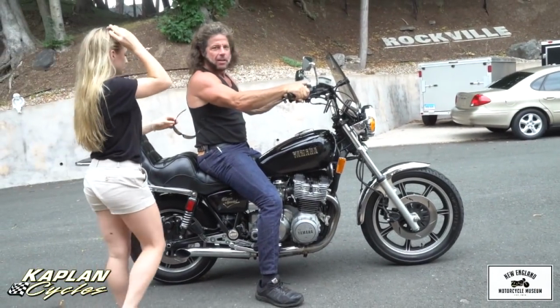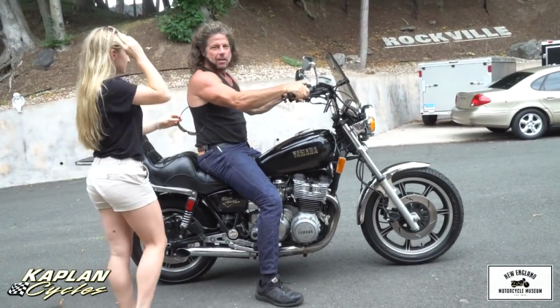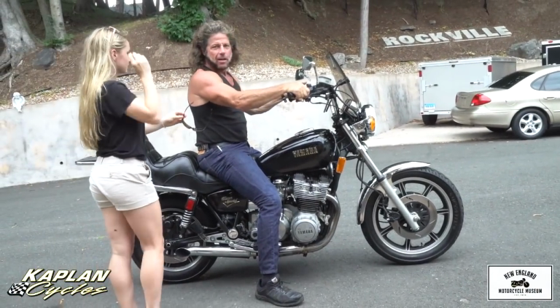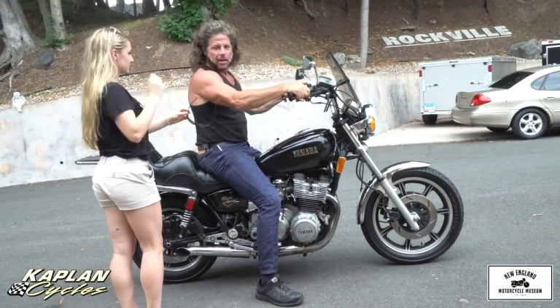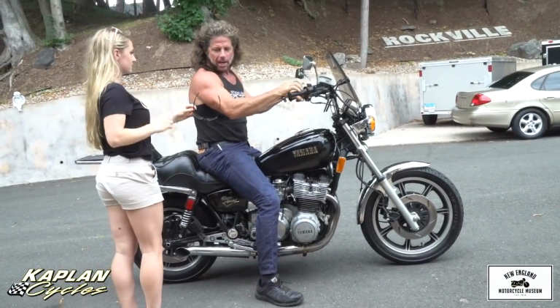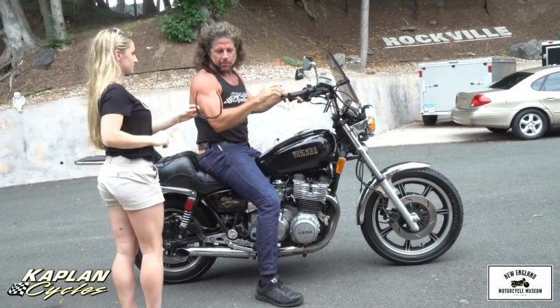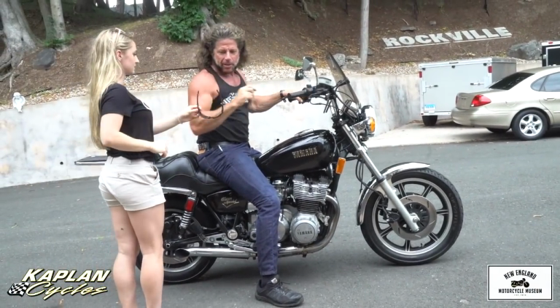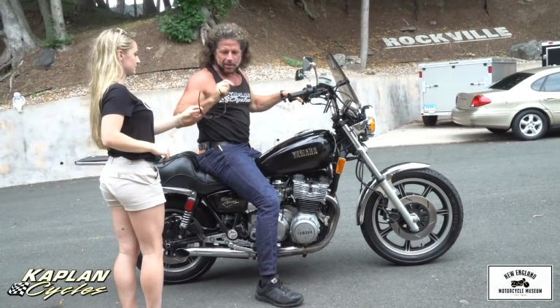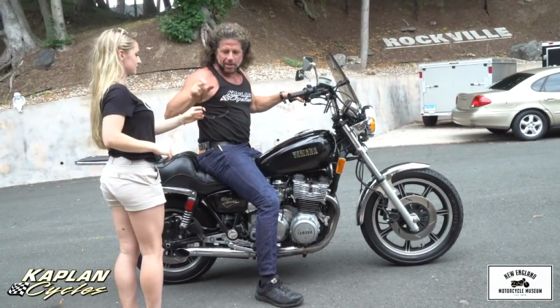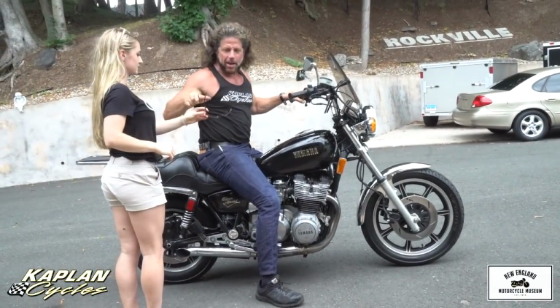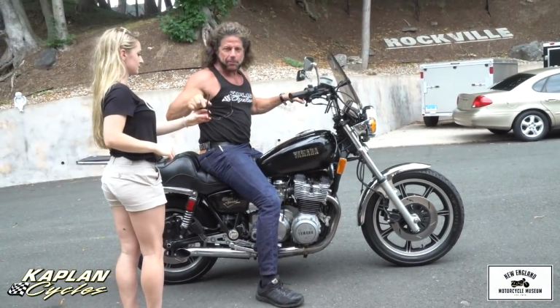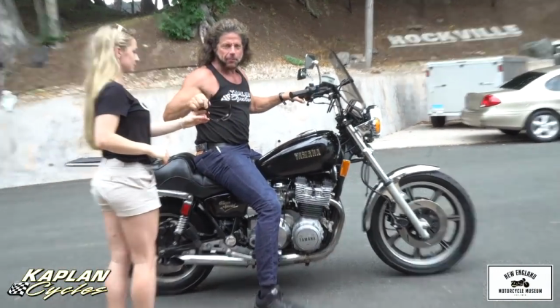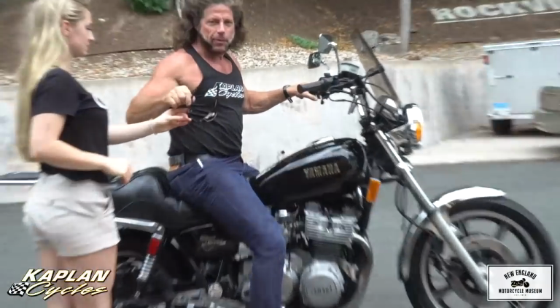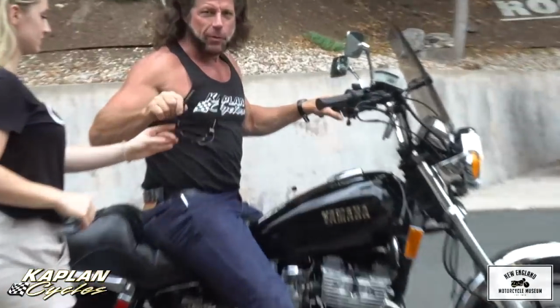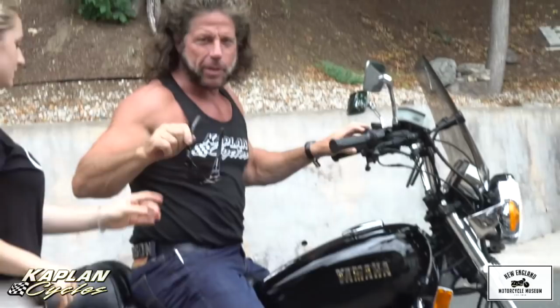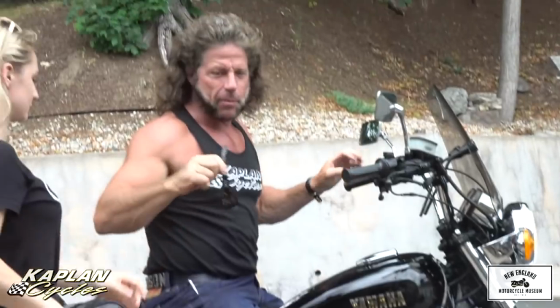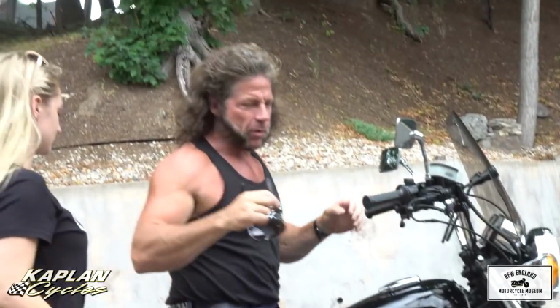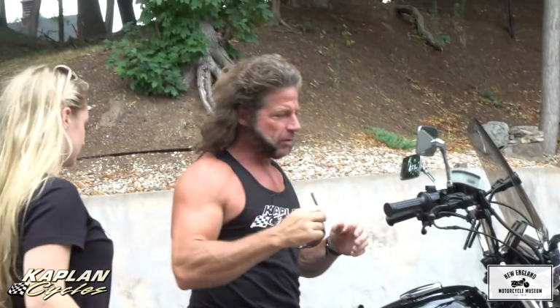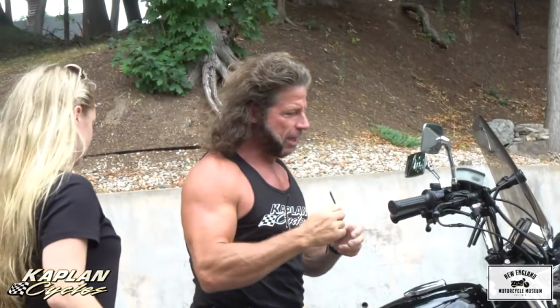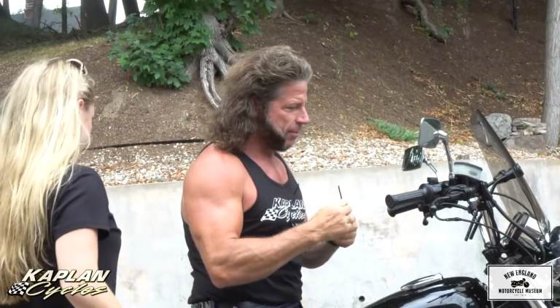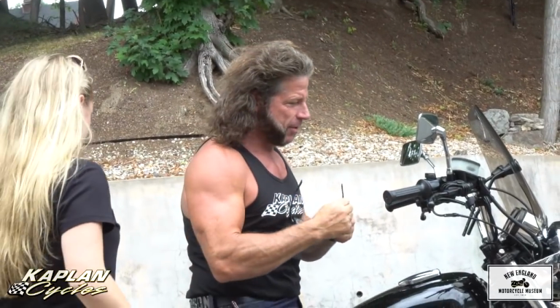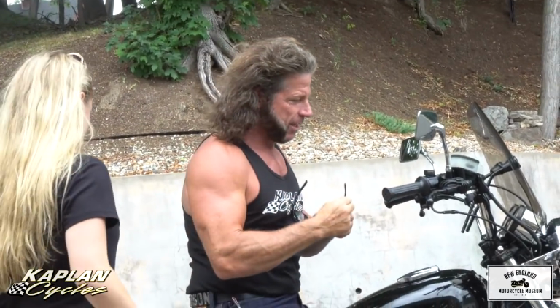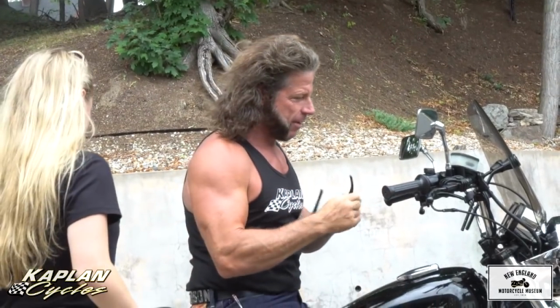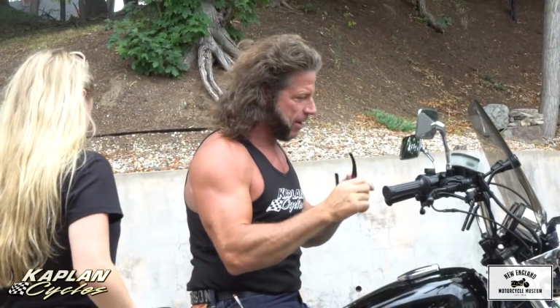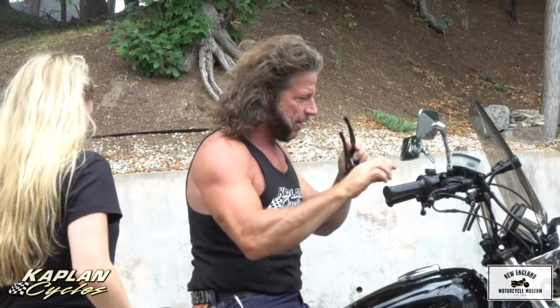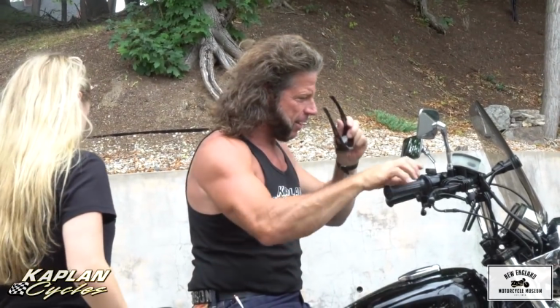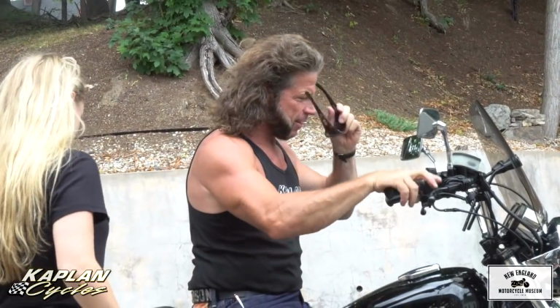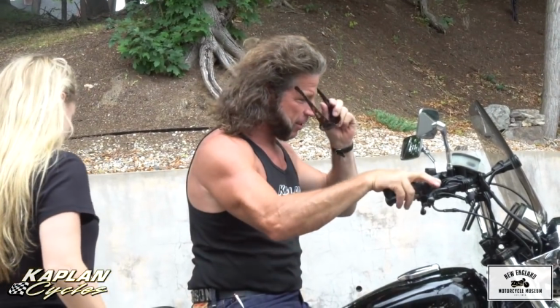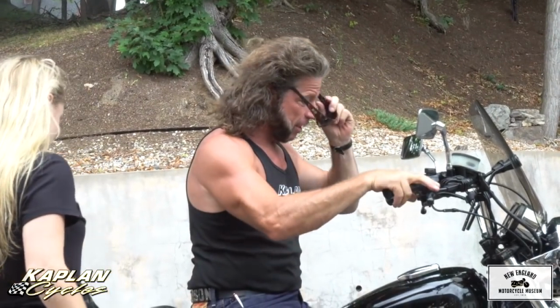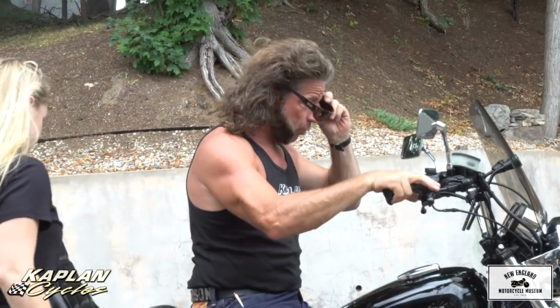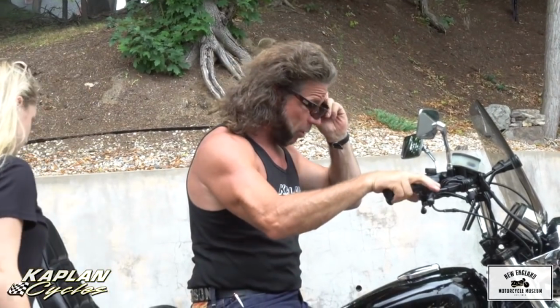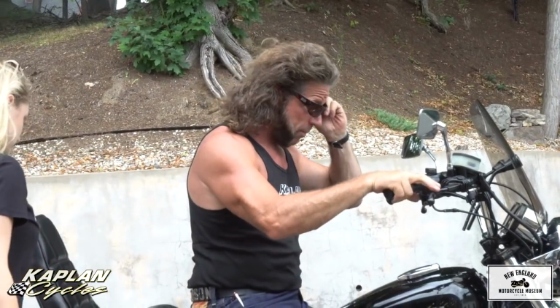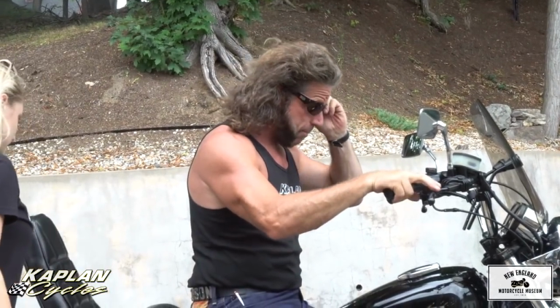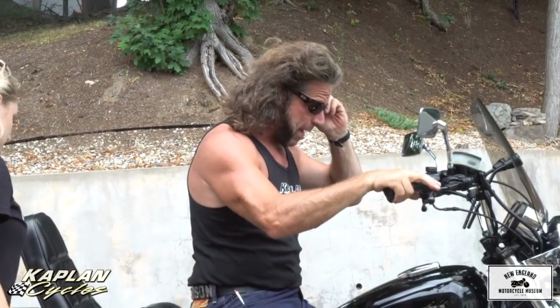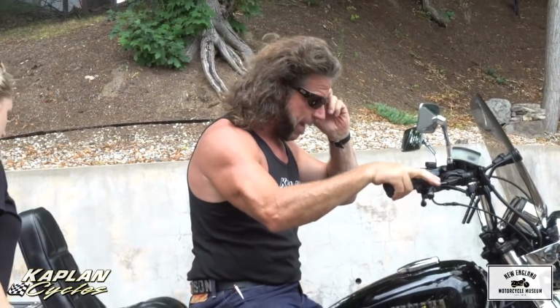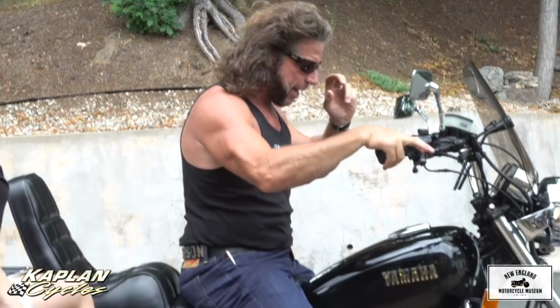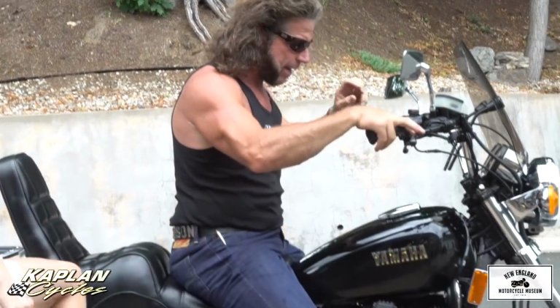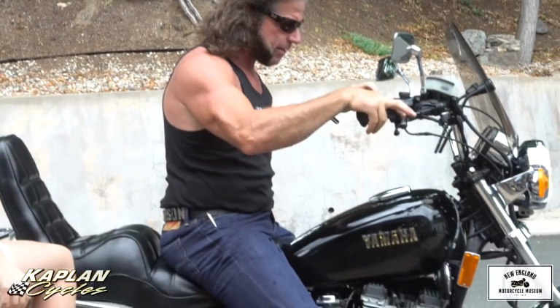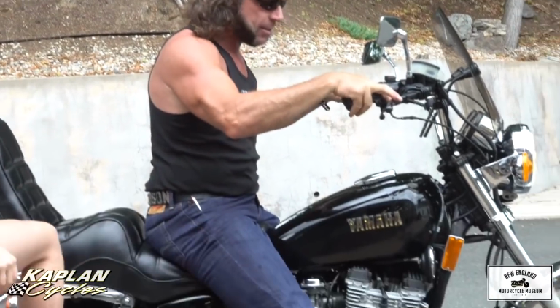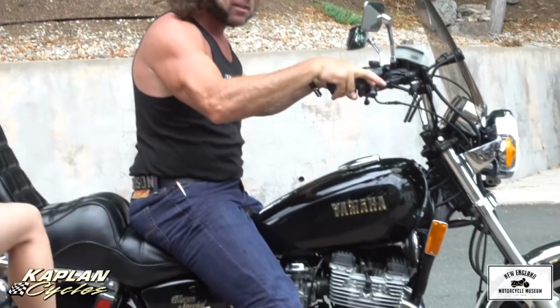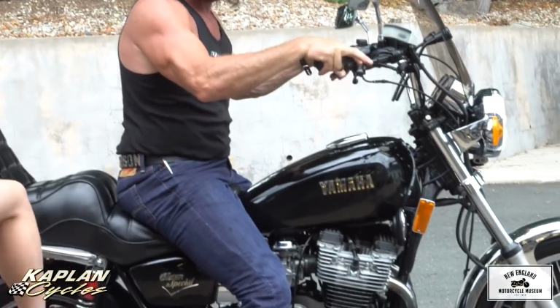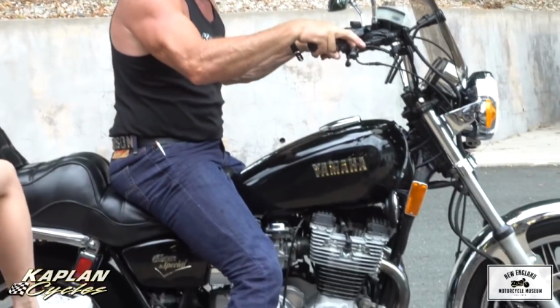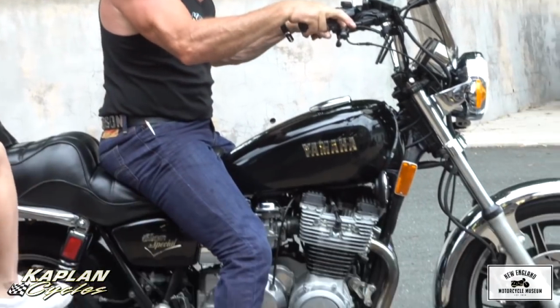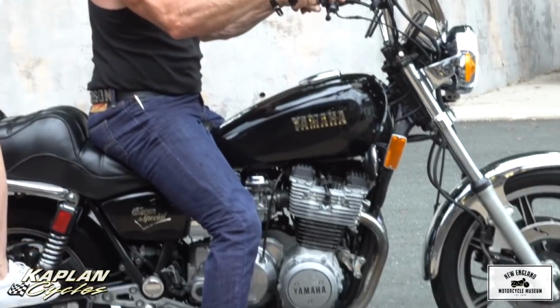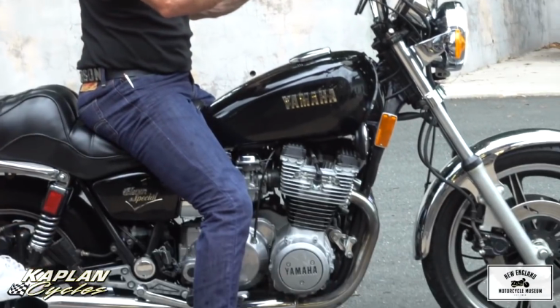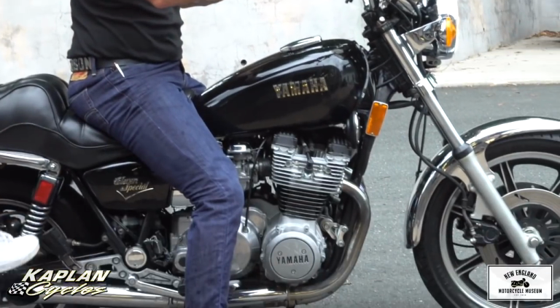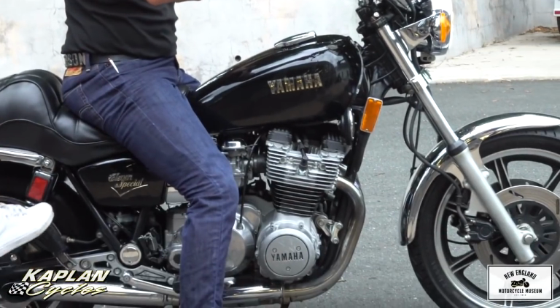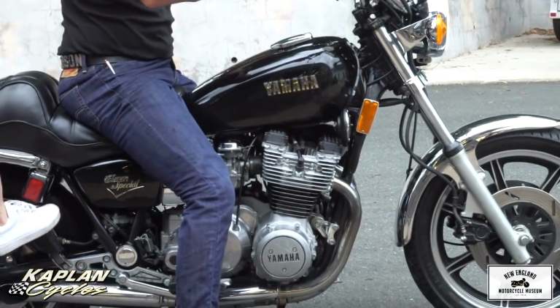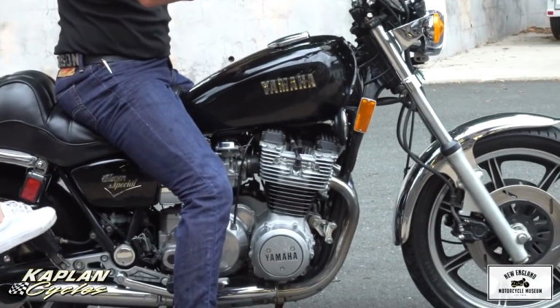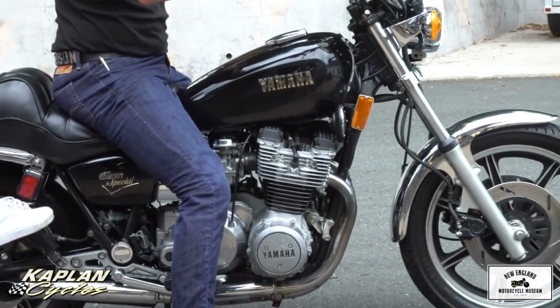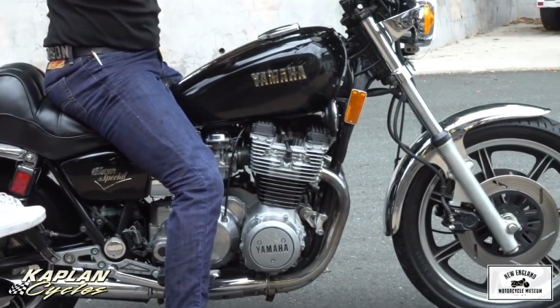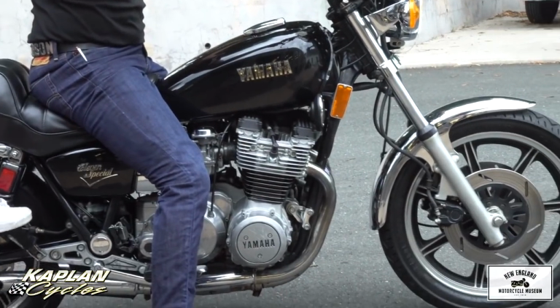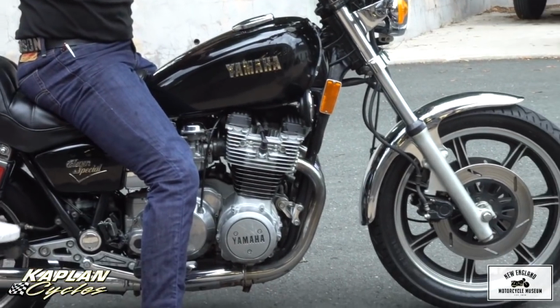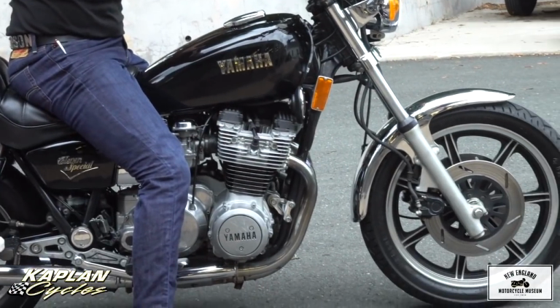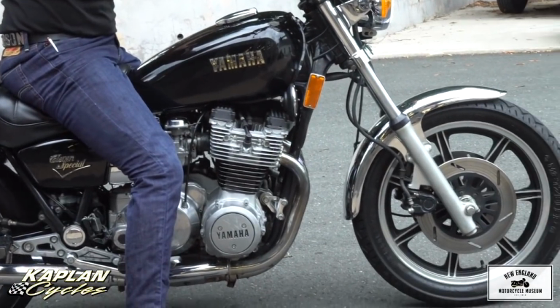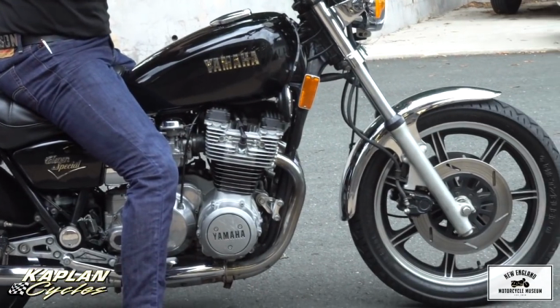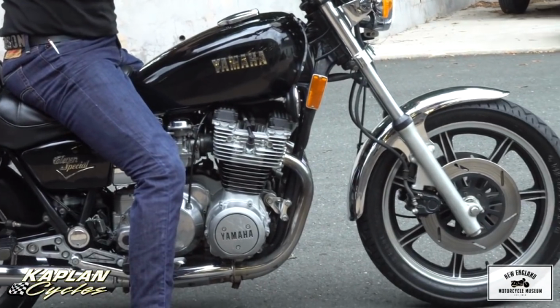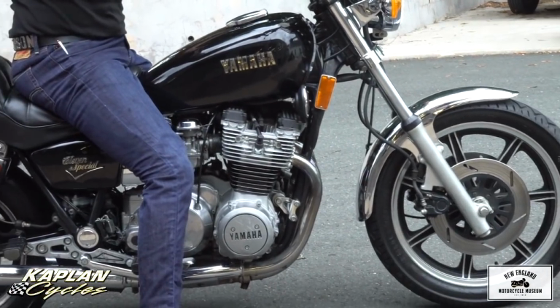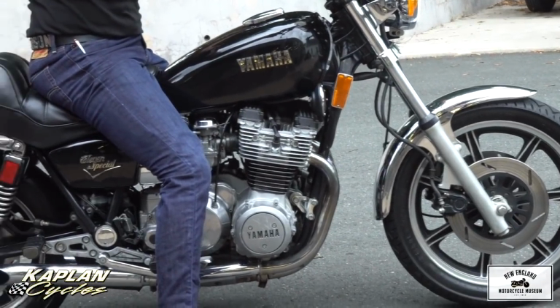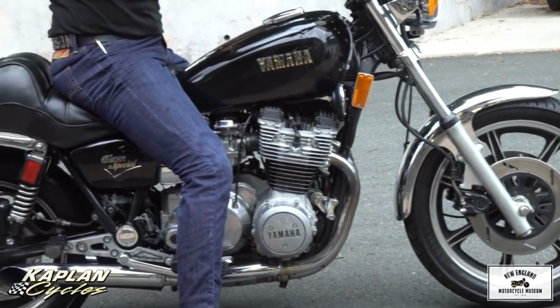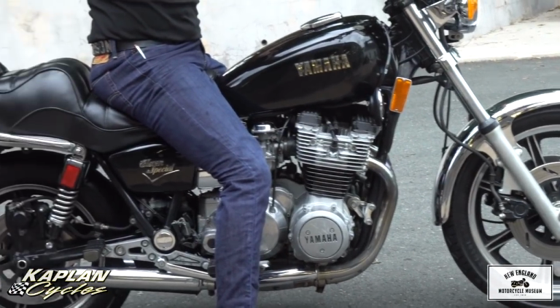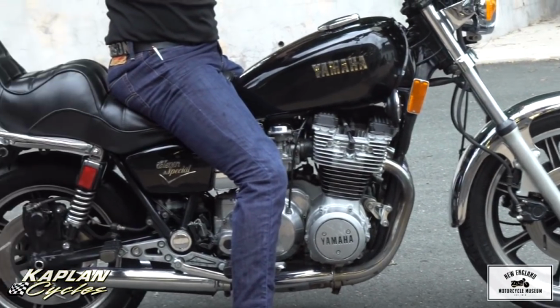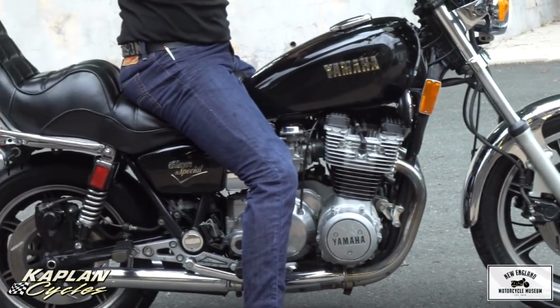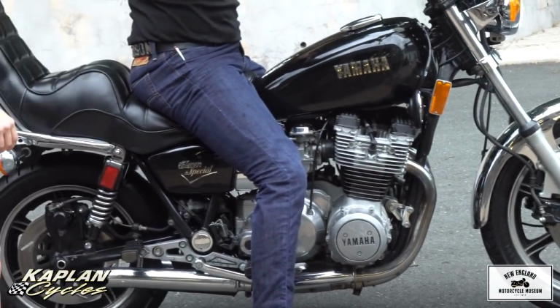Hi, I'm Ken Kaplan from the New England Motorcycle Museum, and this is one badass classic '81 XS-11 Yamaha.